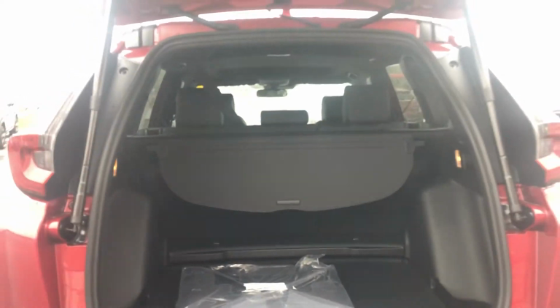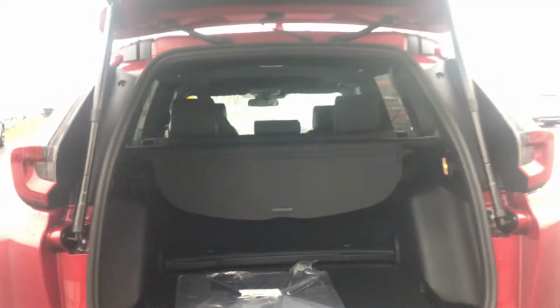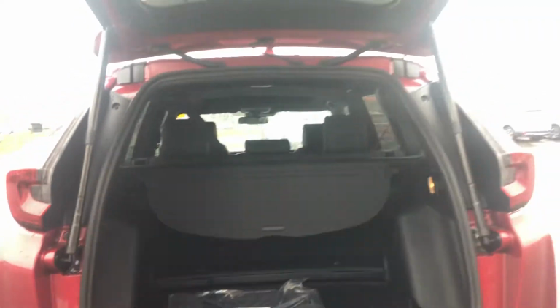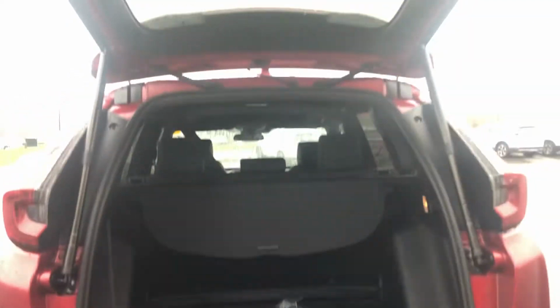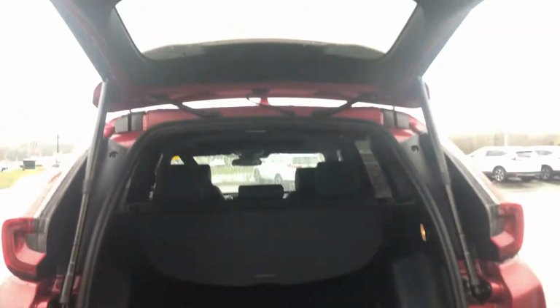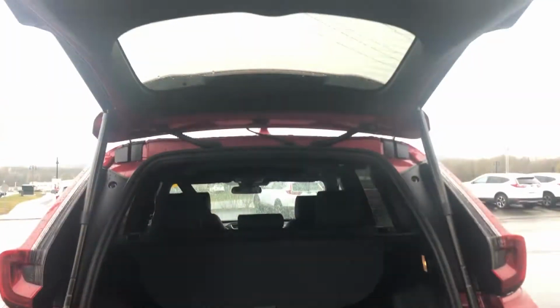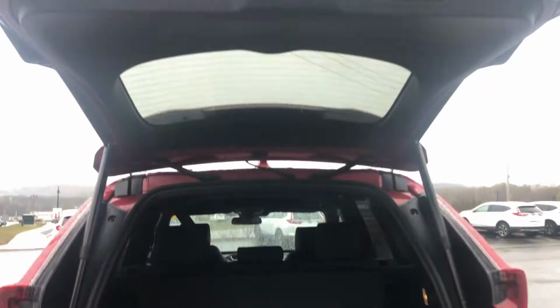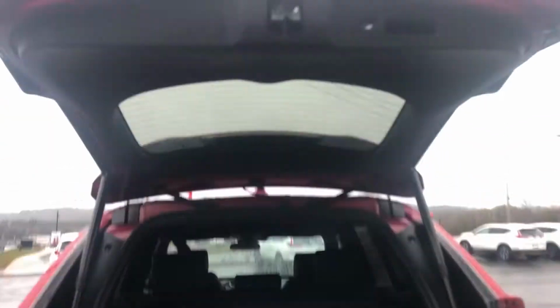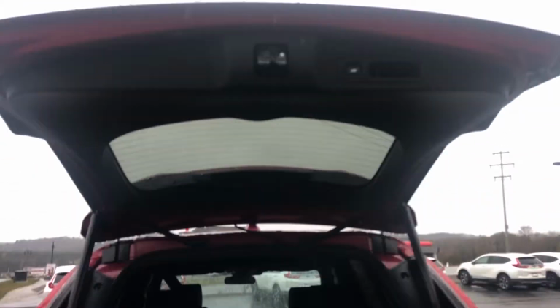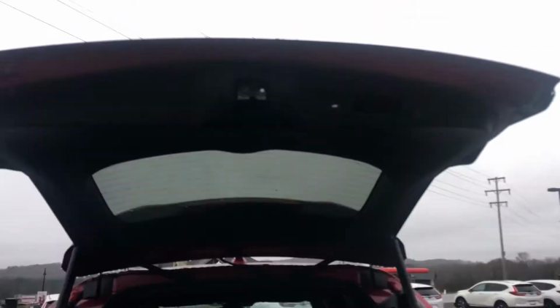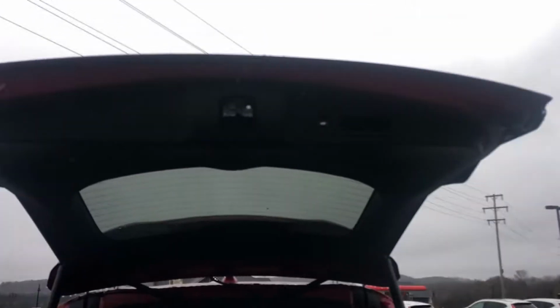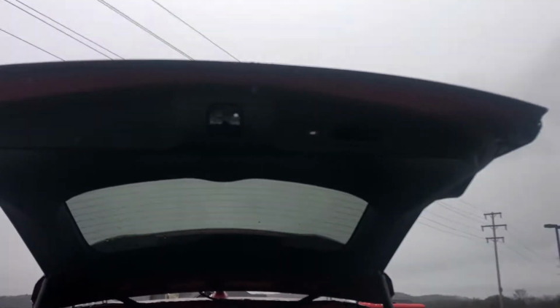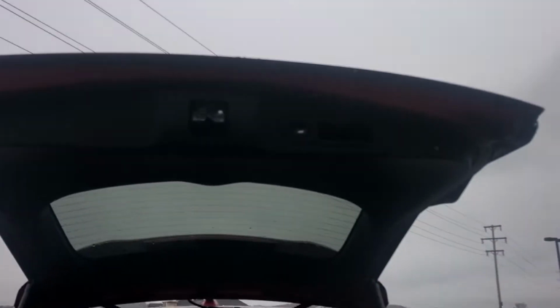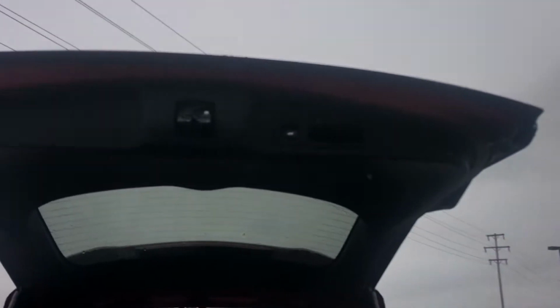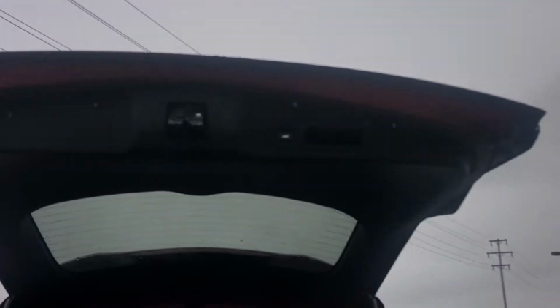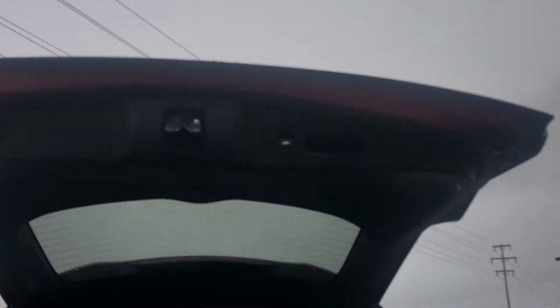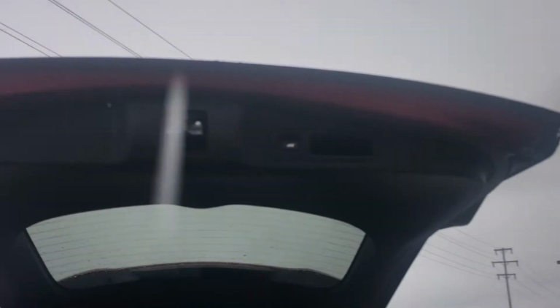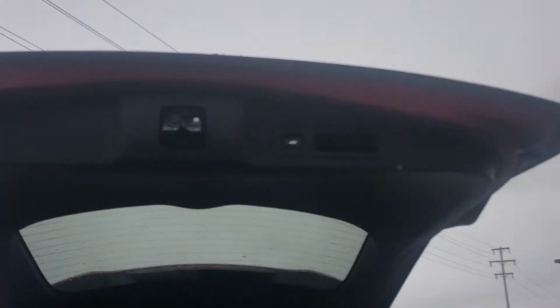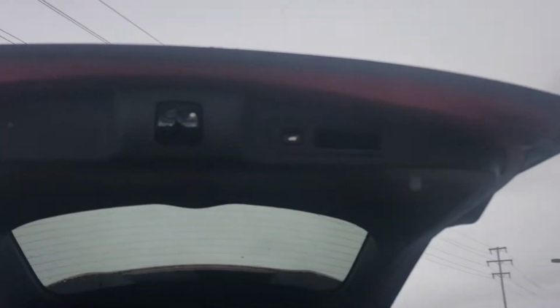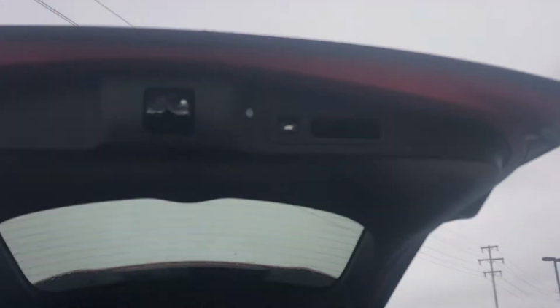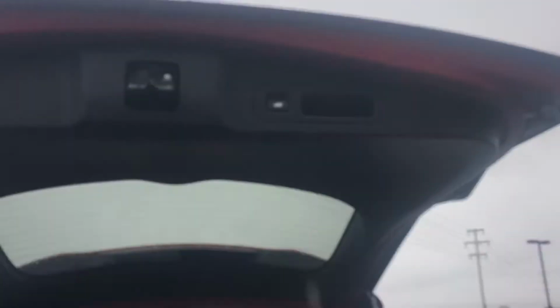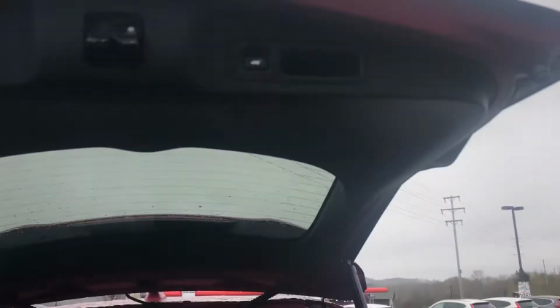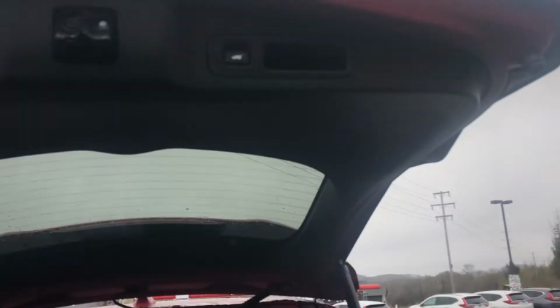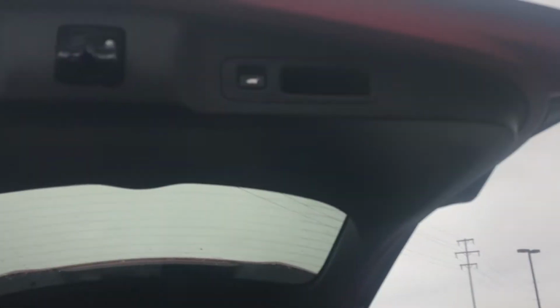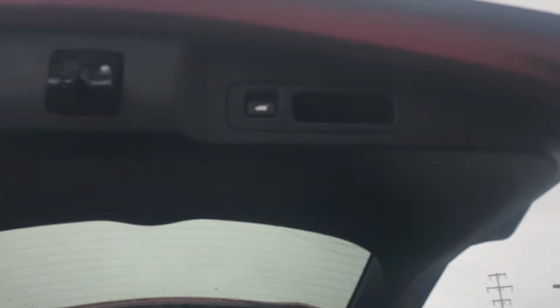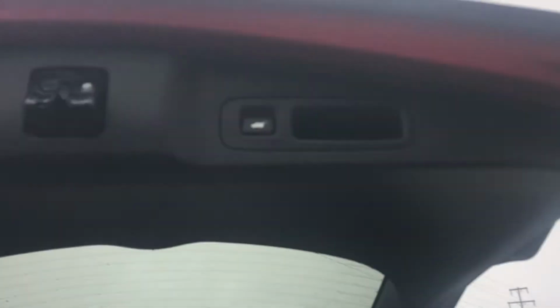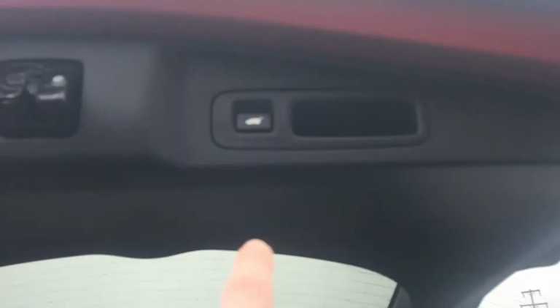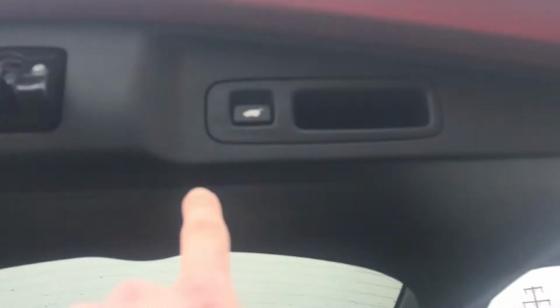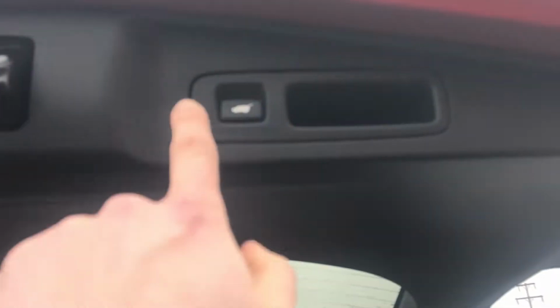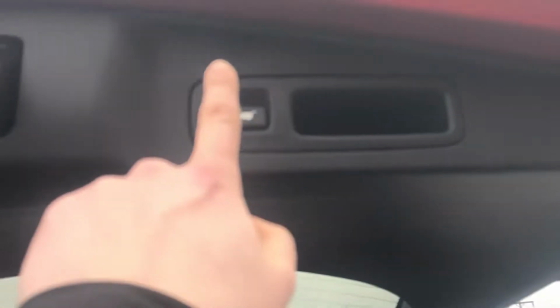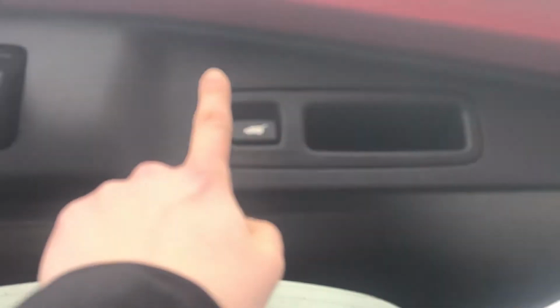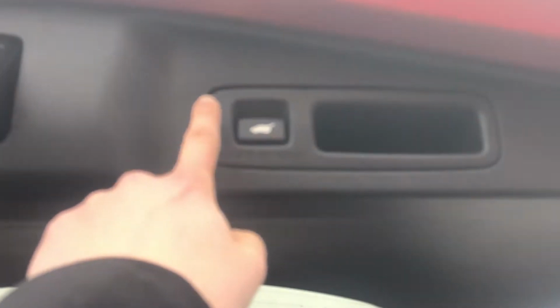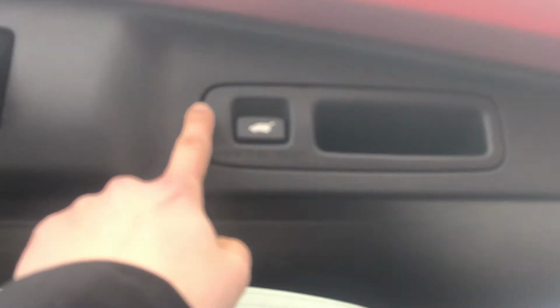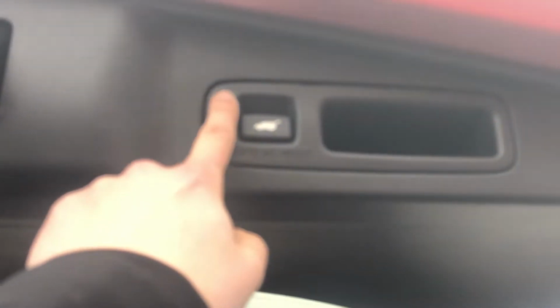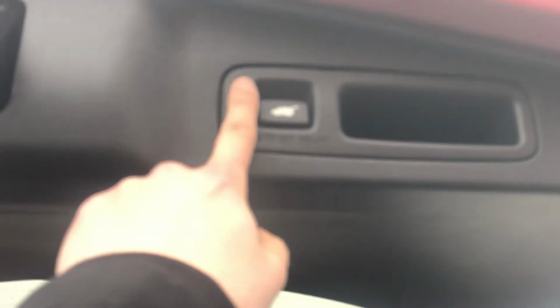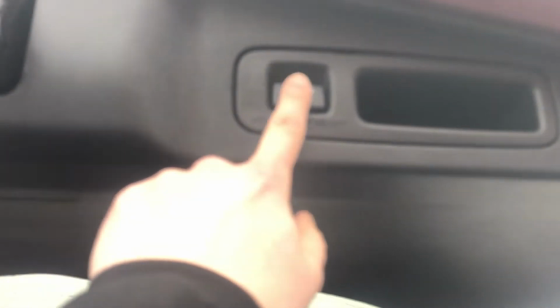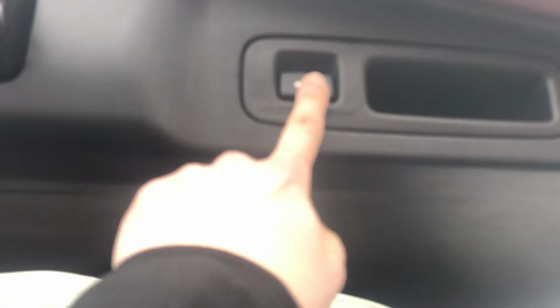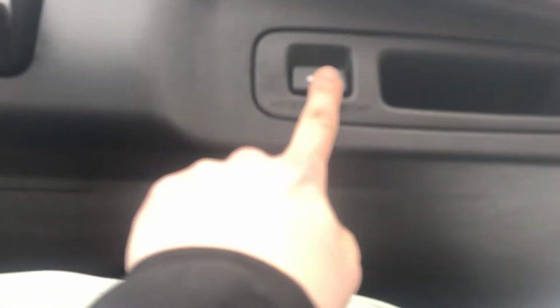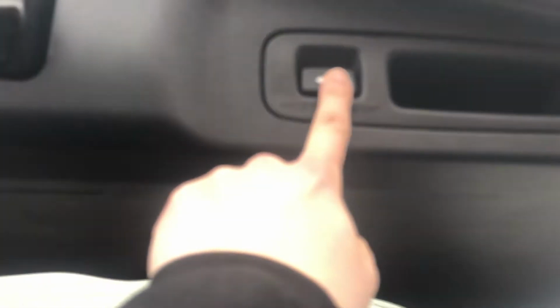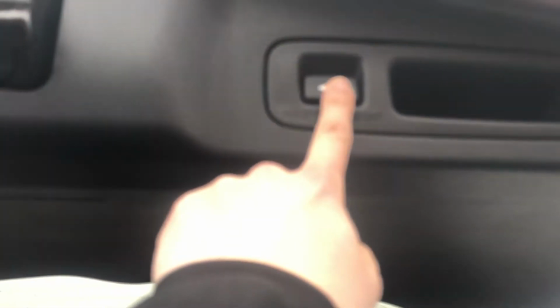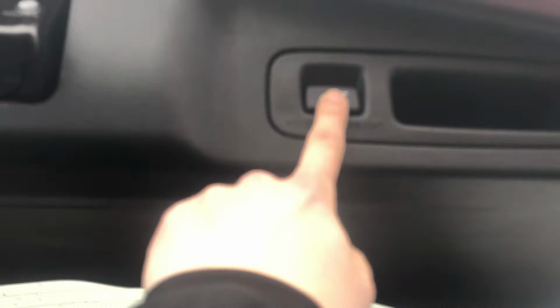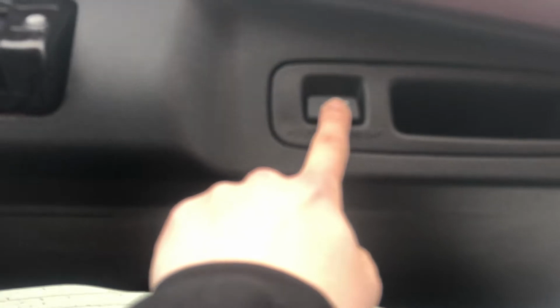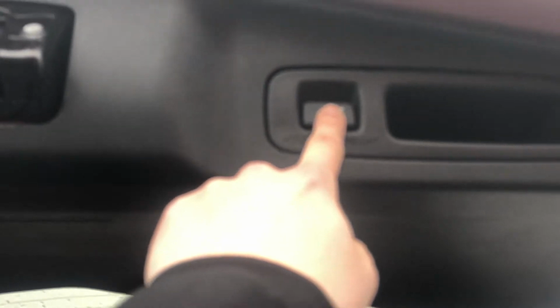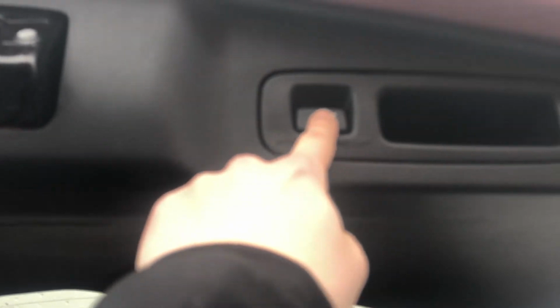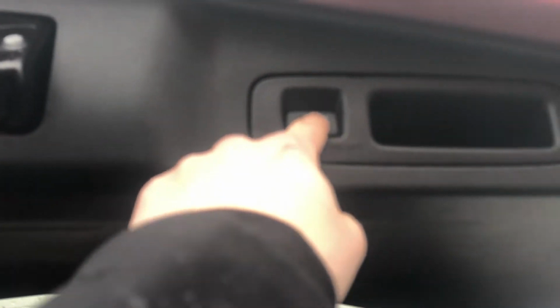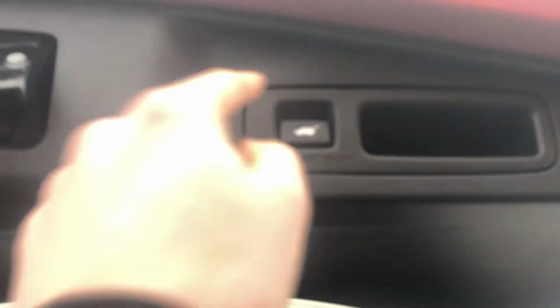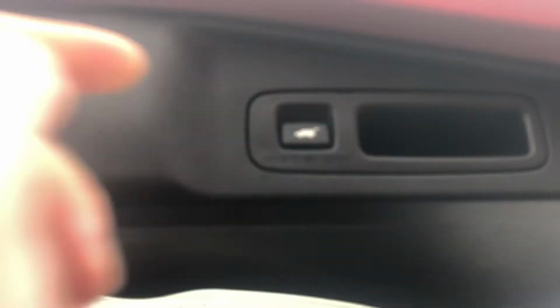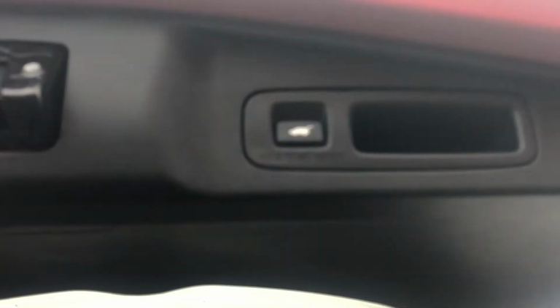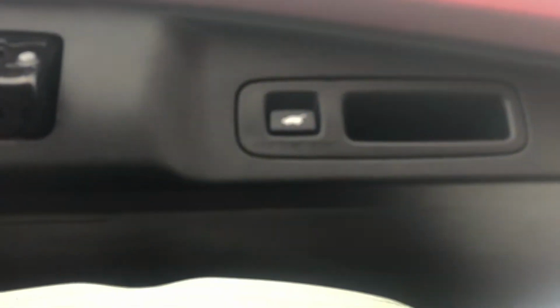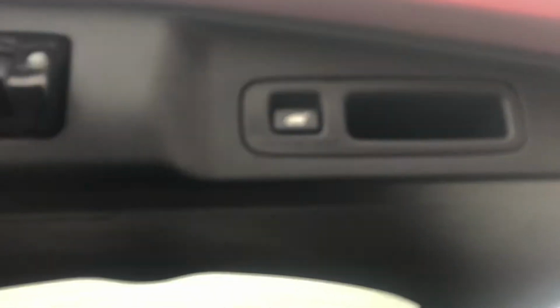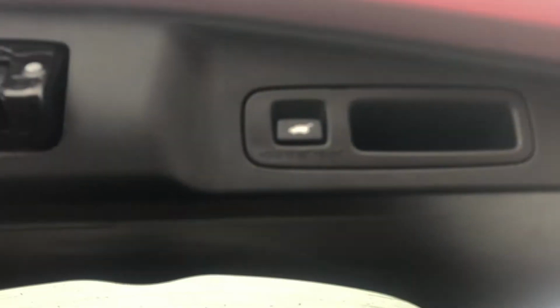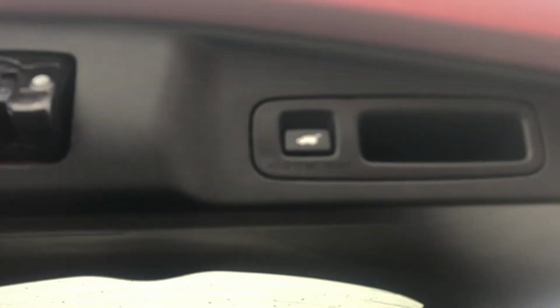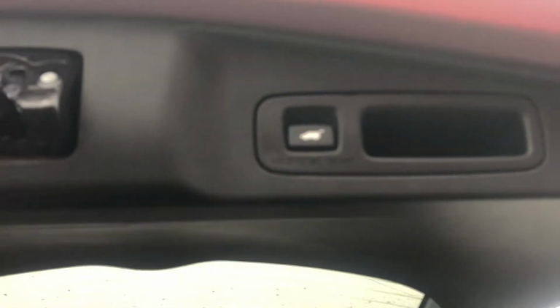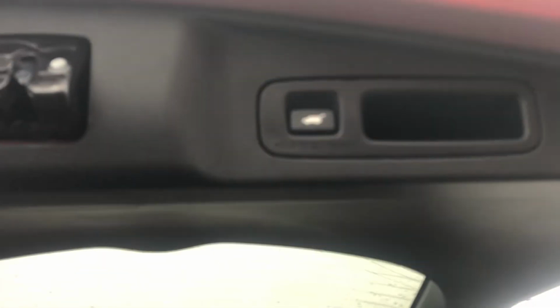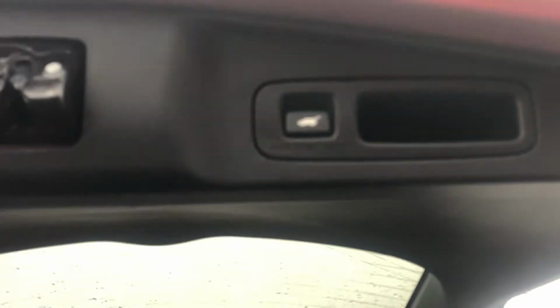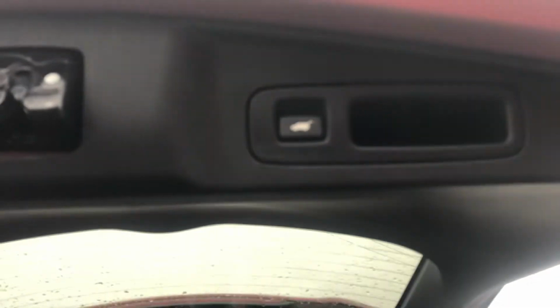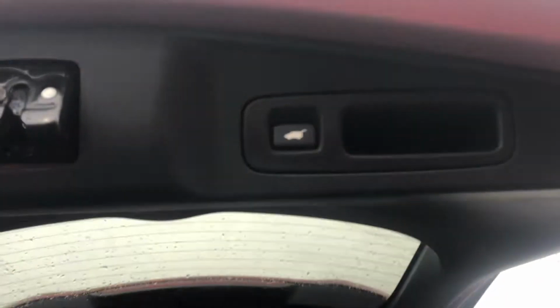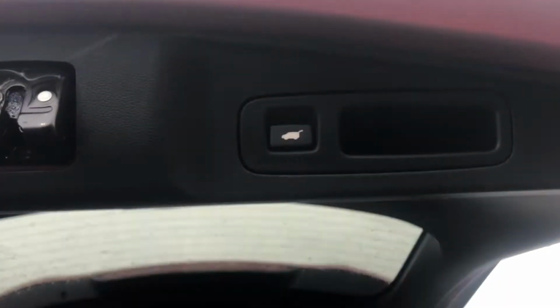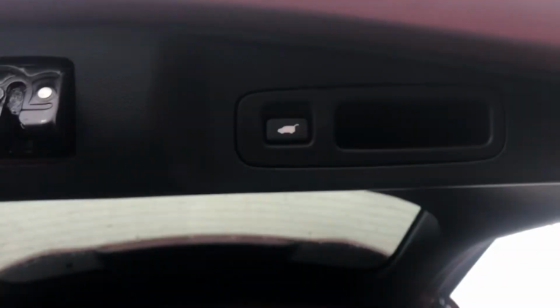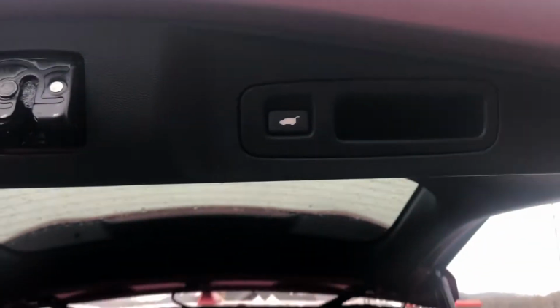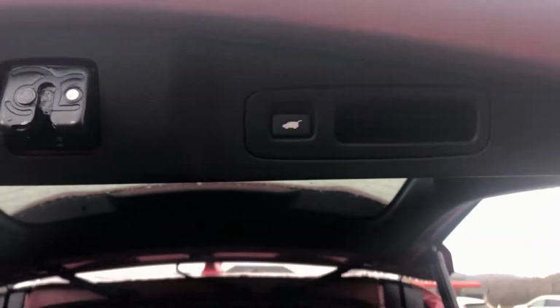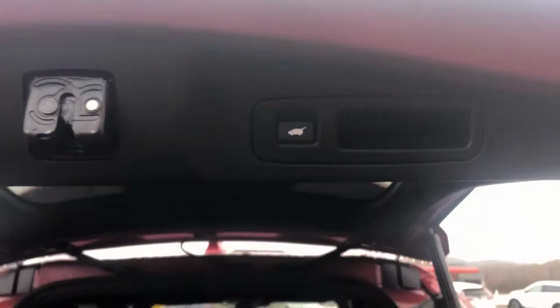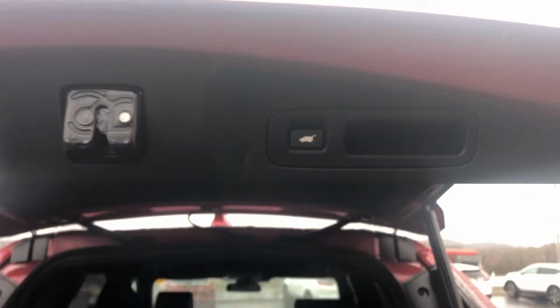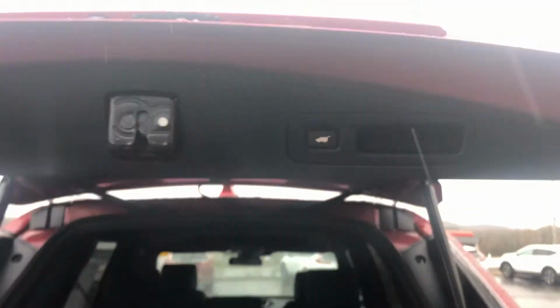And now to close it, there's a button up here. We just press it, and she closes herself.